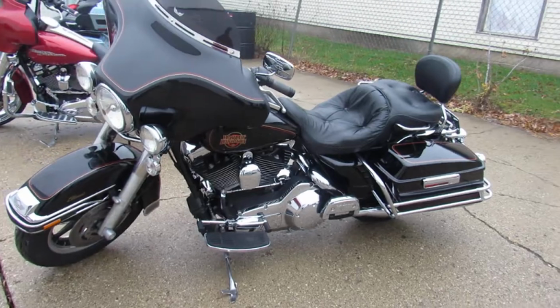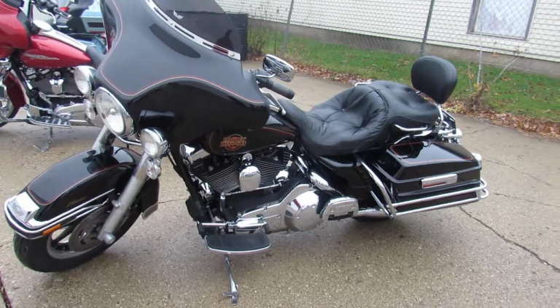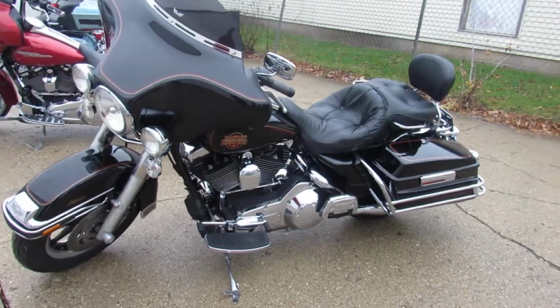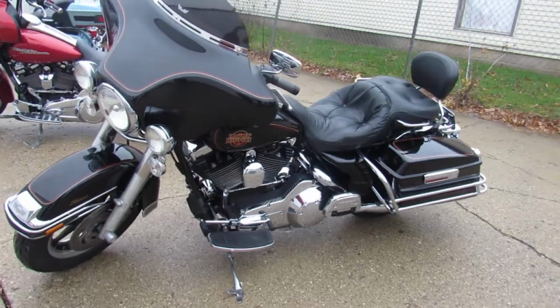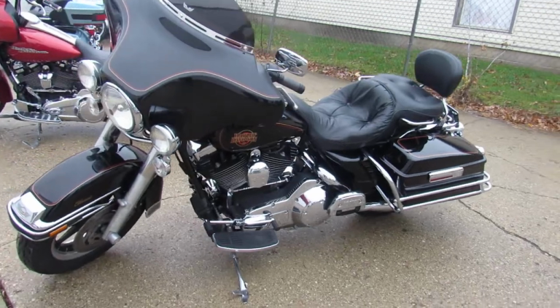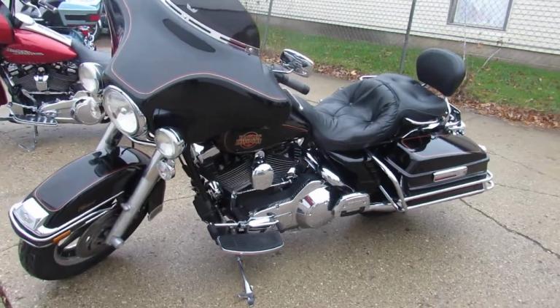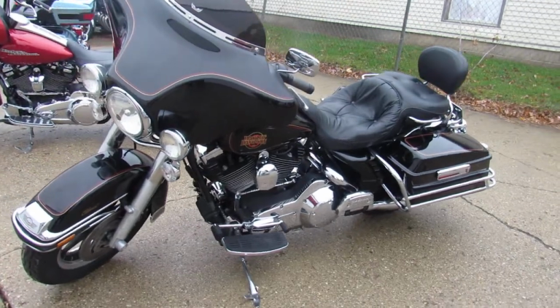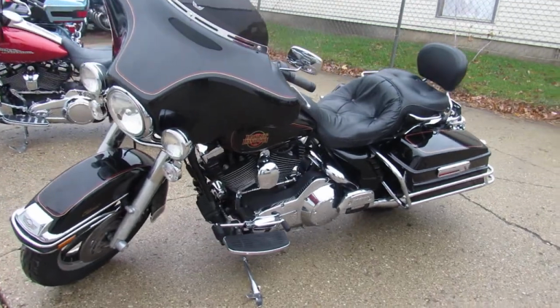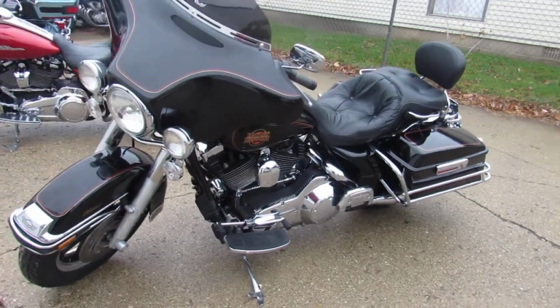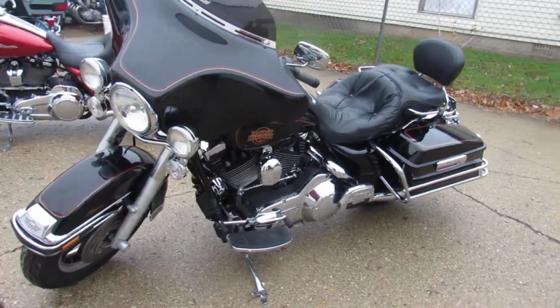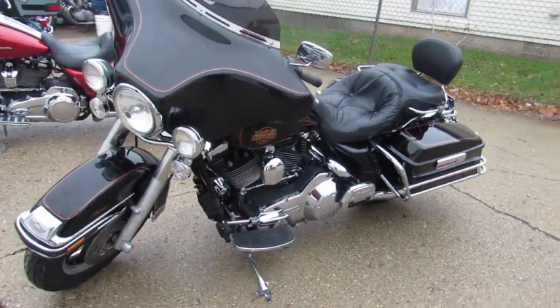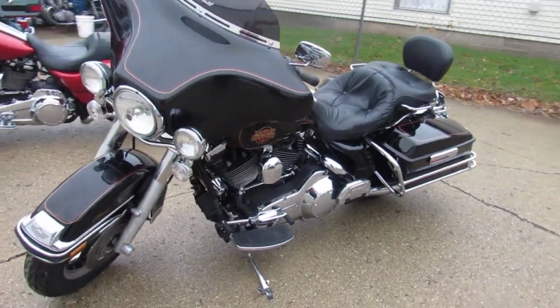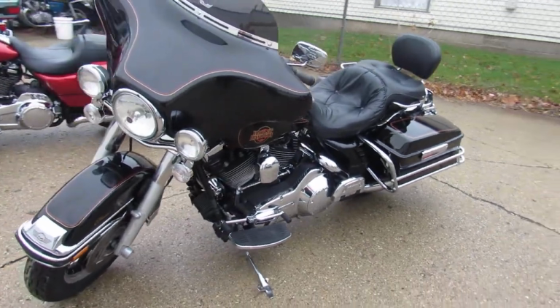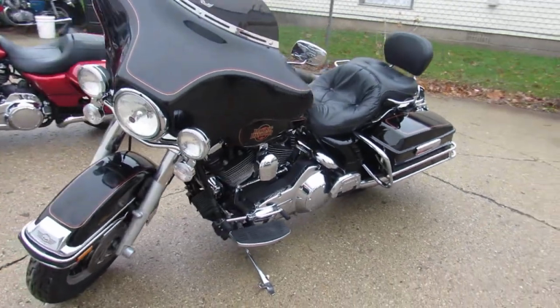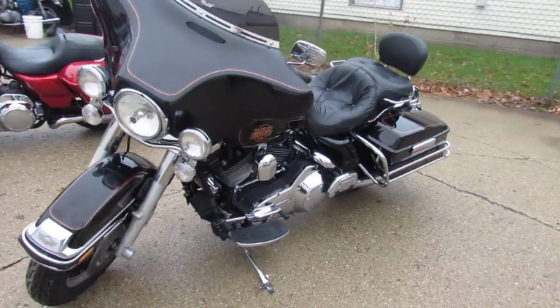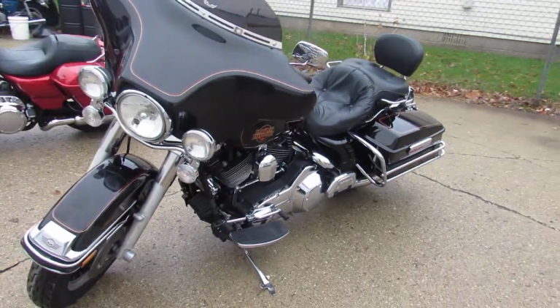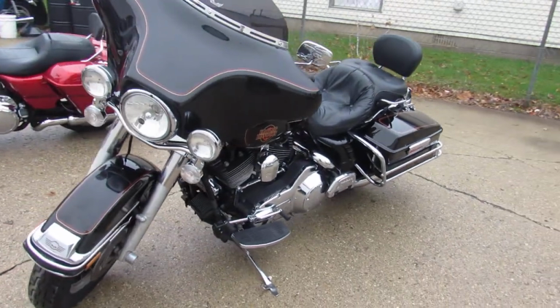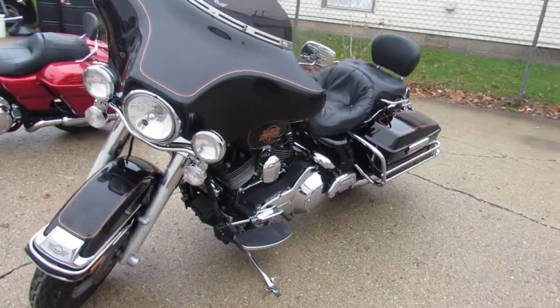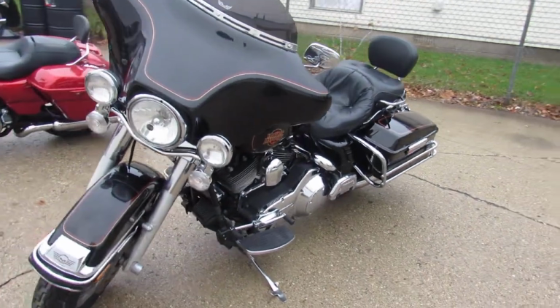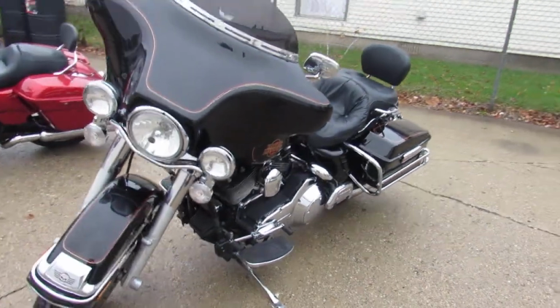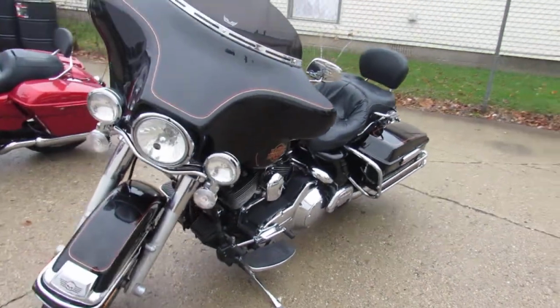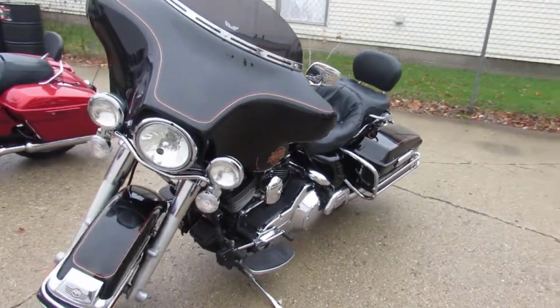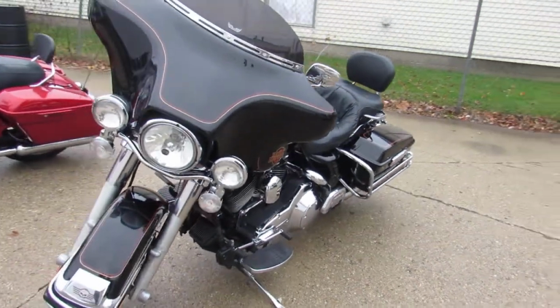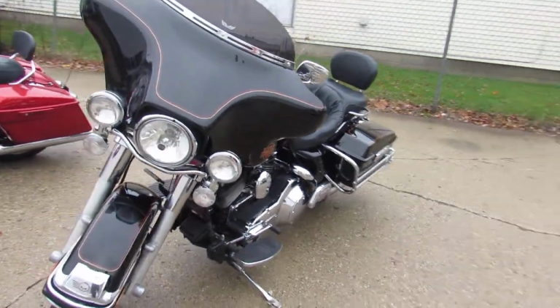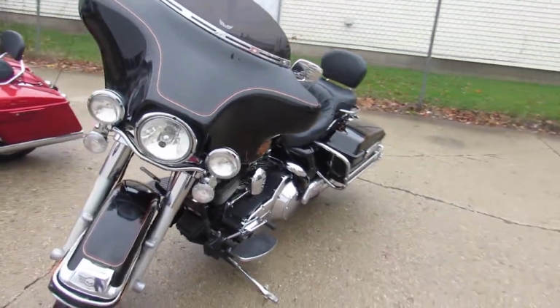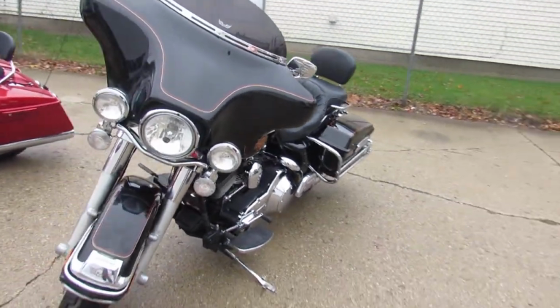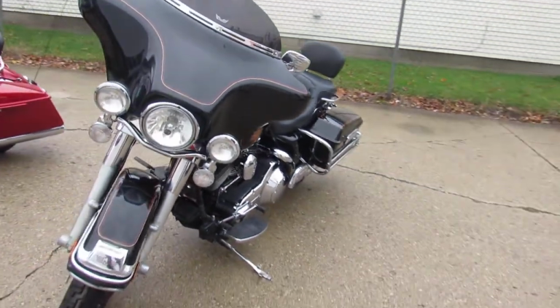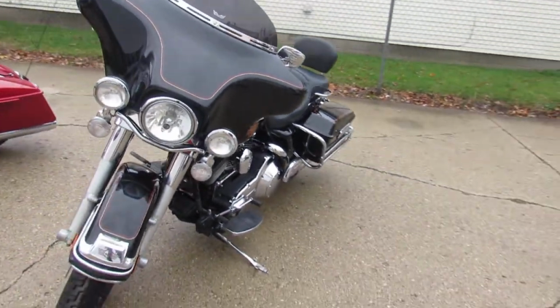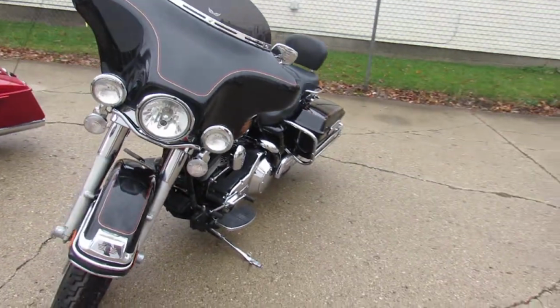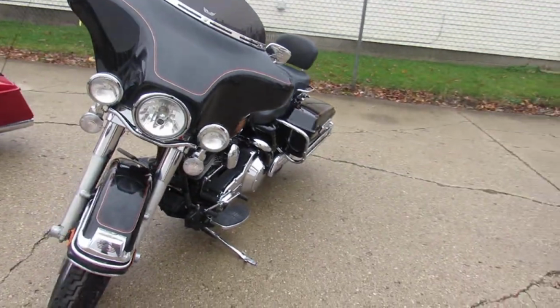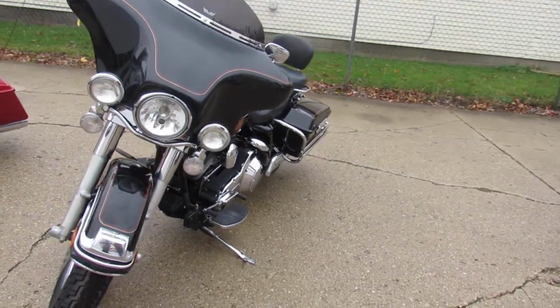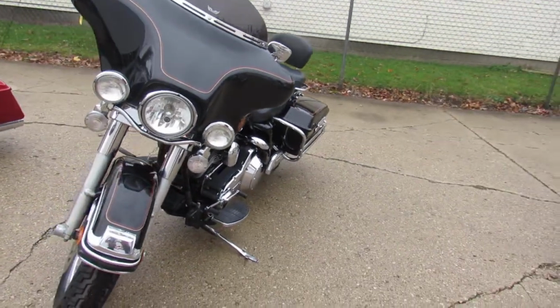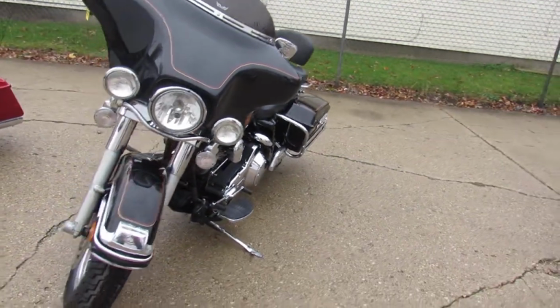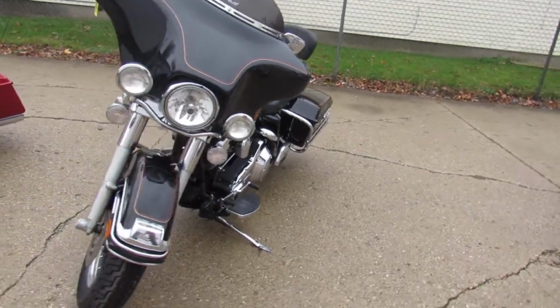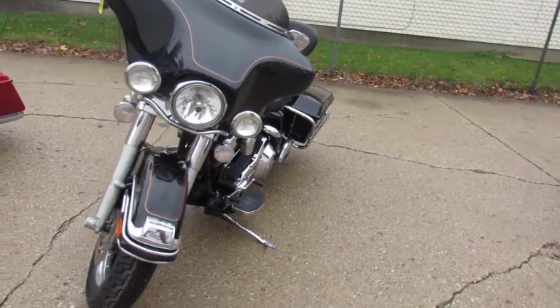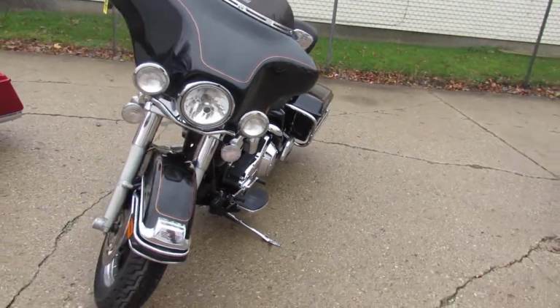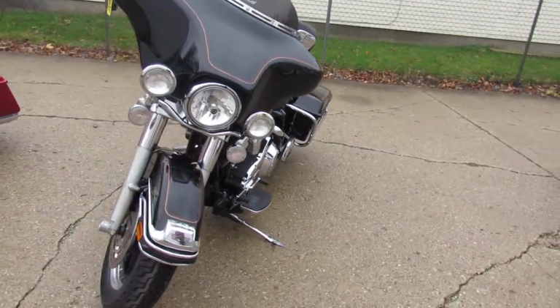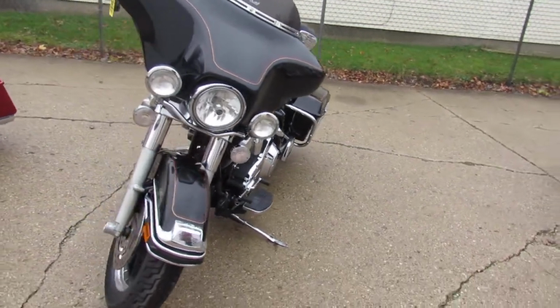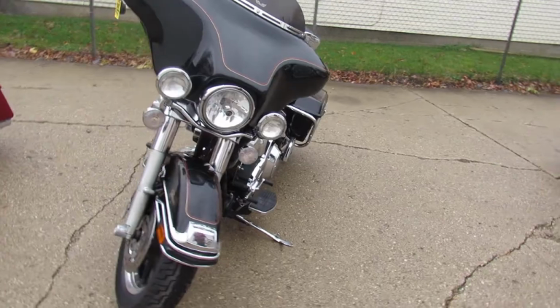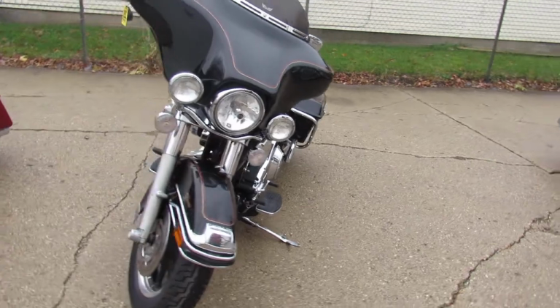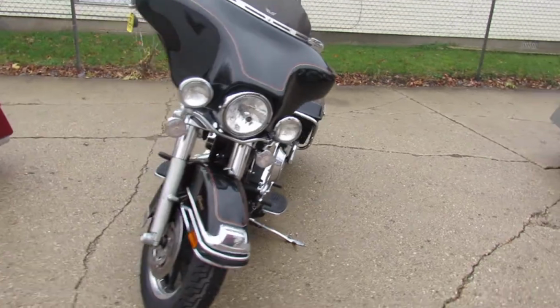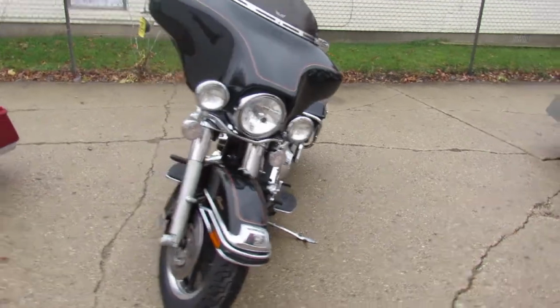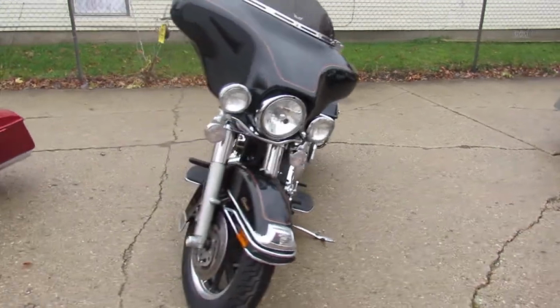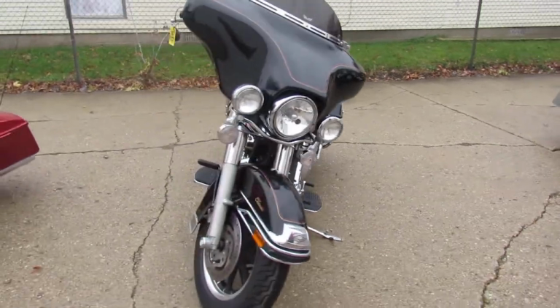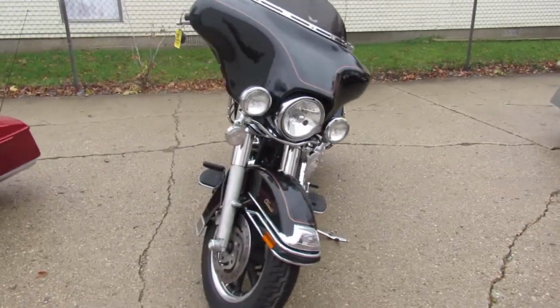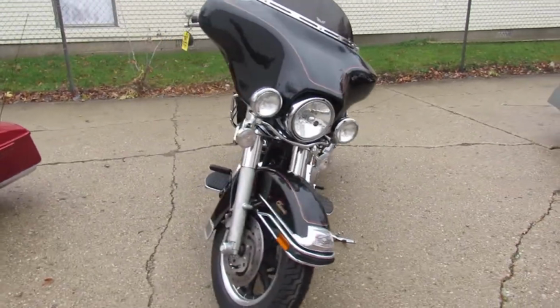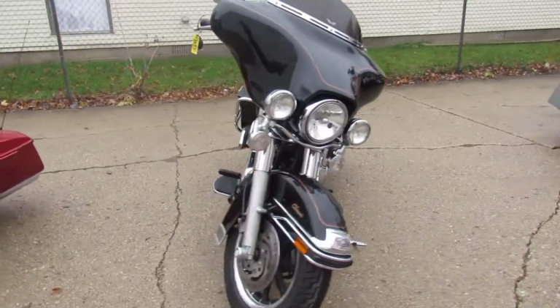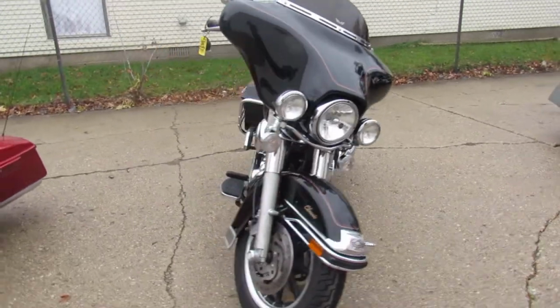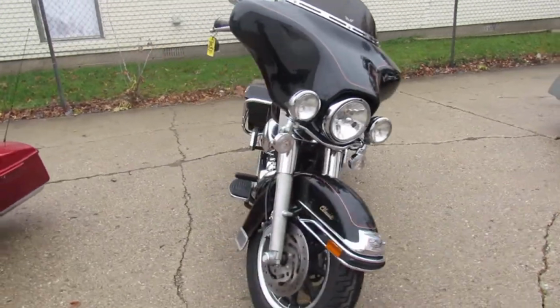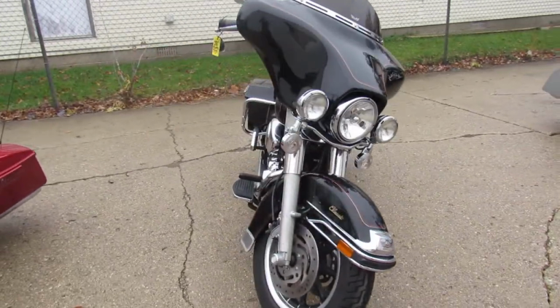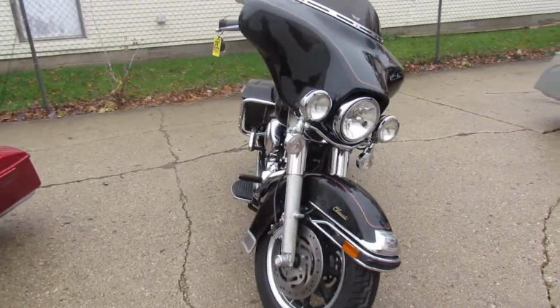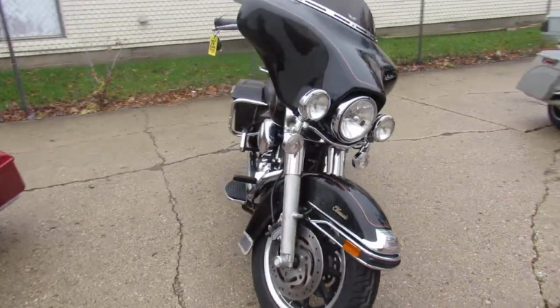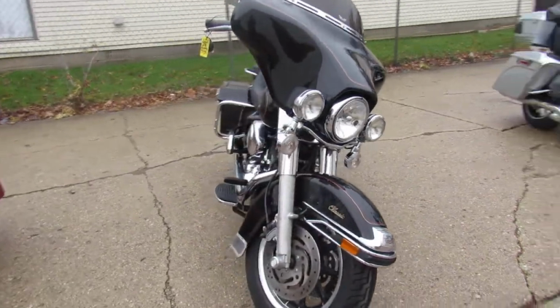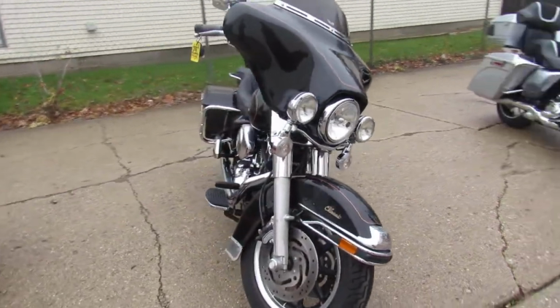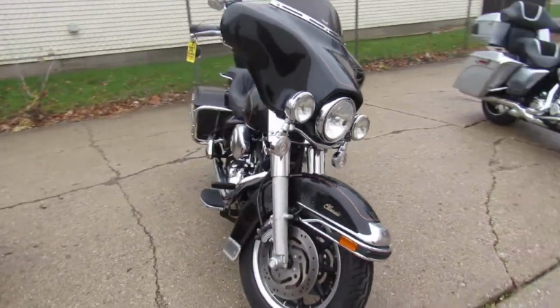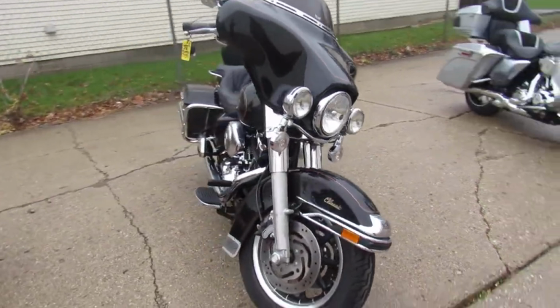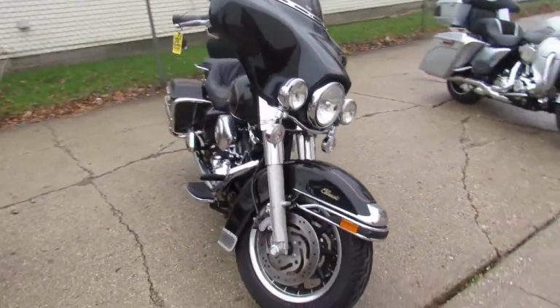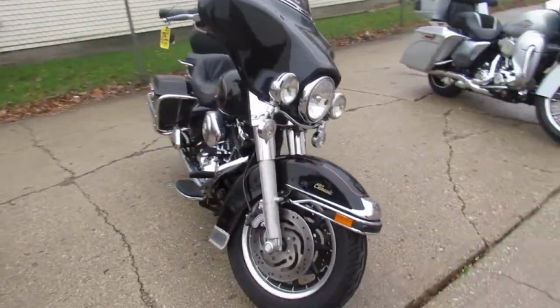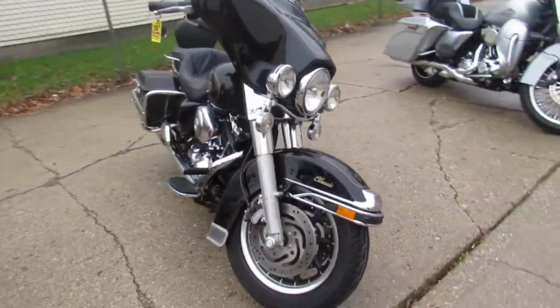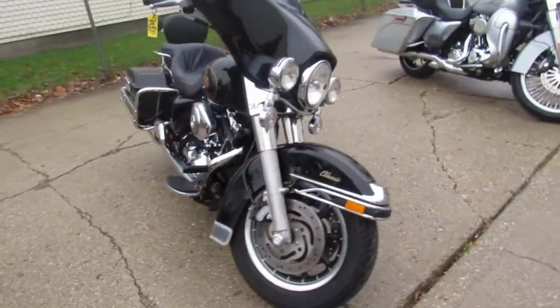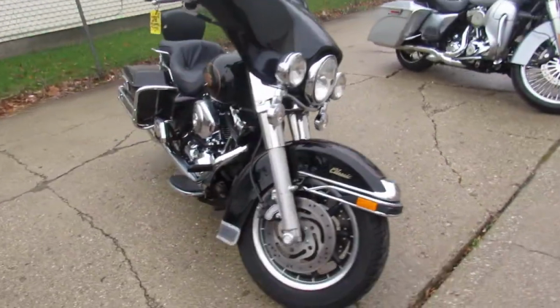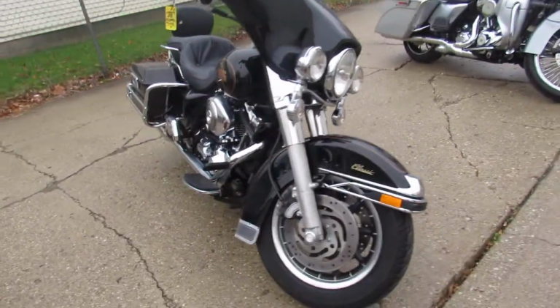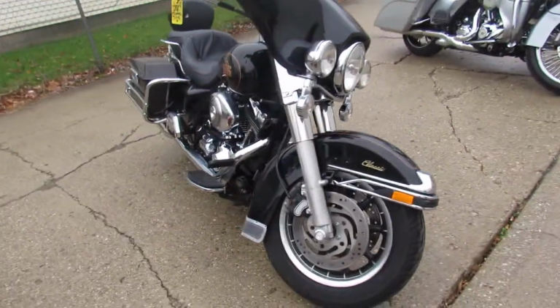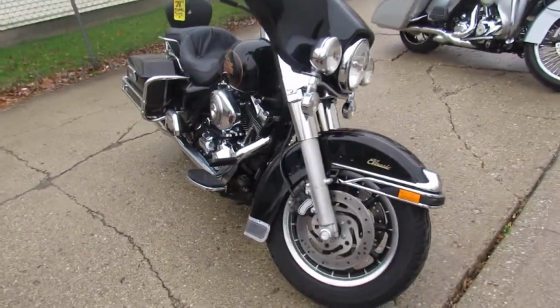Hey guys, ApprovalPowerSports.com here doing some videos on some Harleys that just came in. Anybody looking for a used Harley, give us a call — we've got them all.